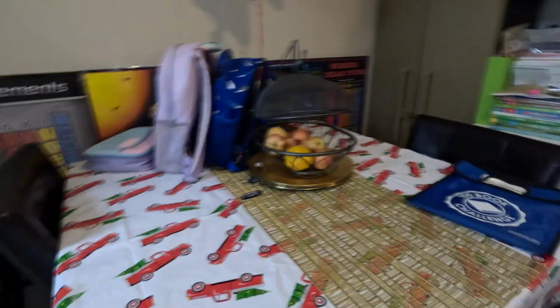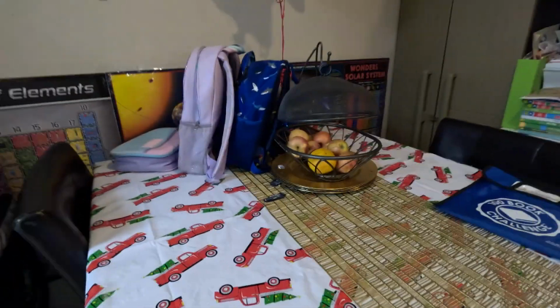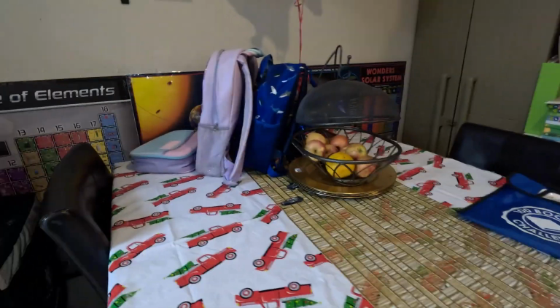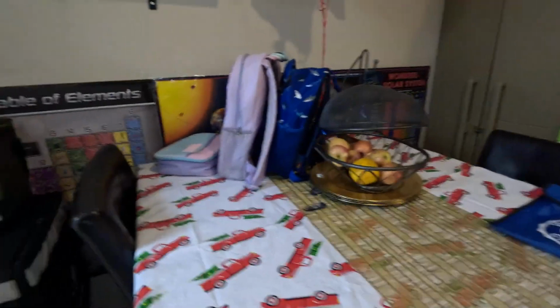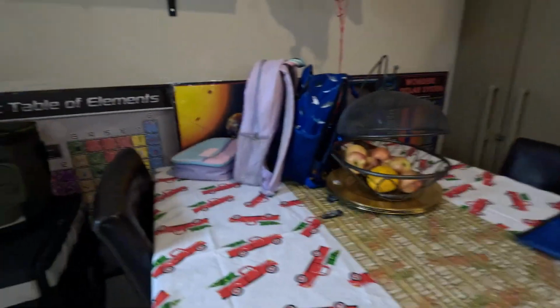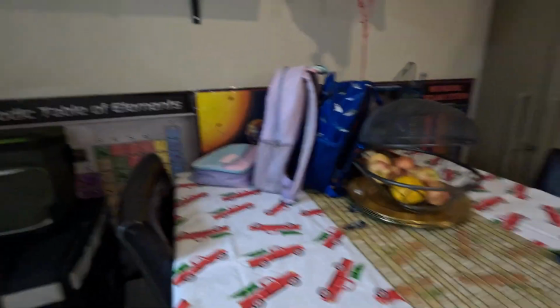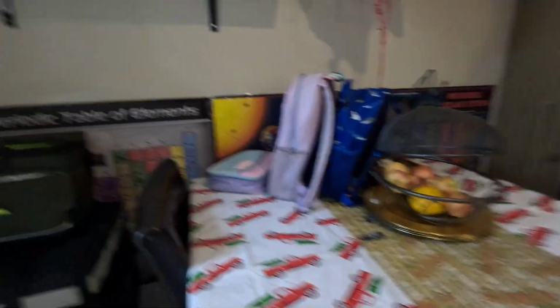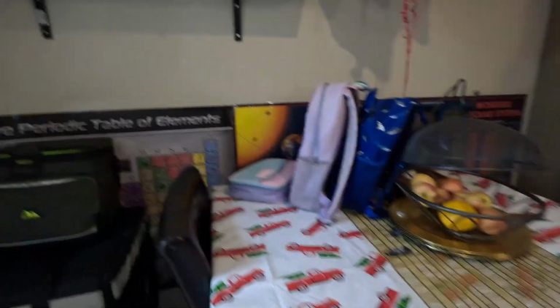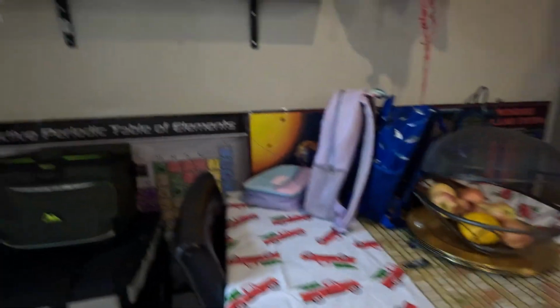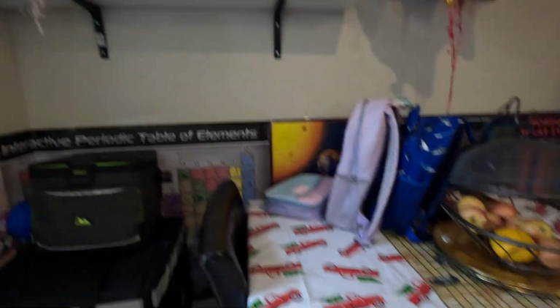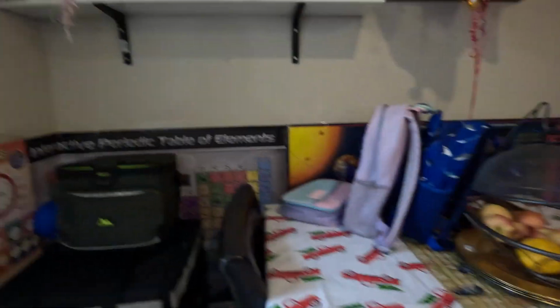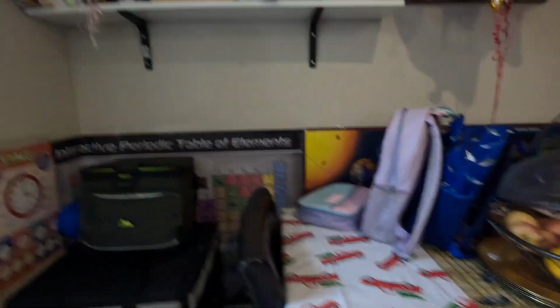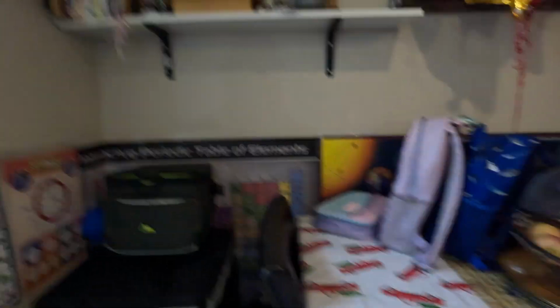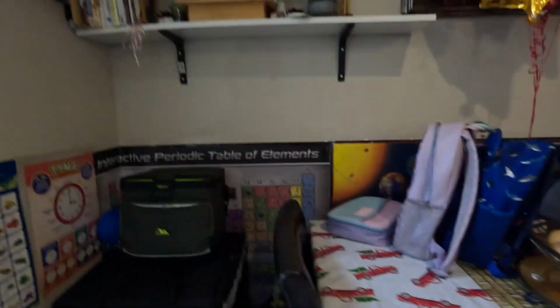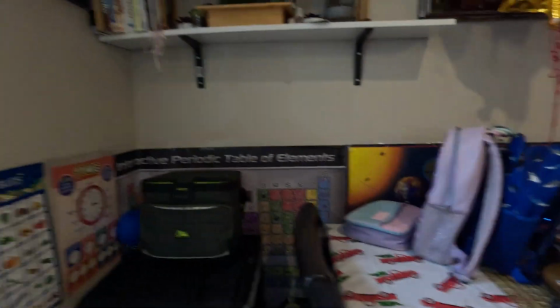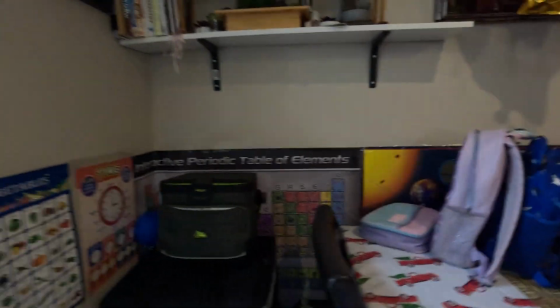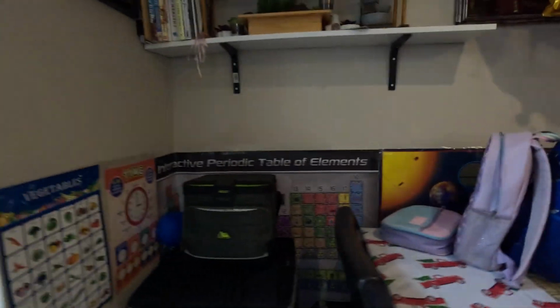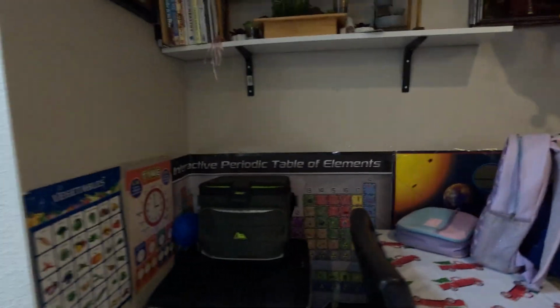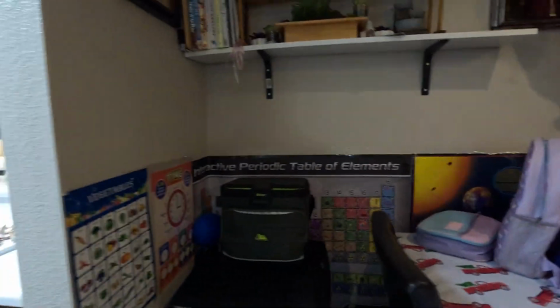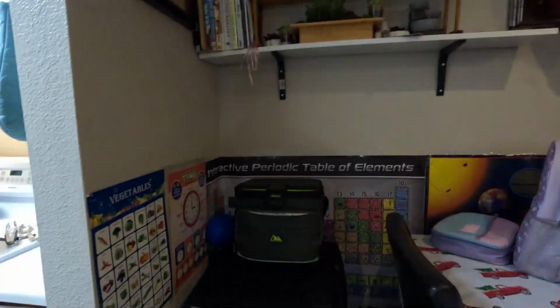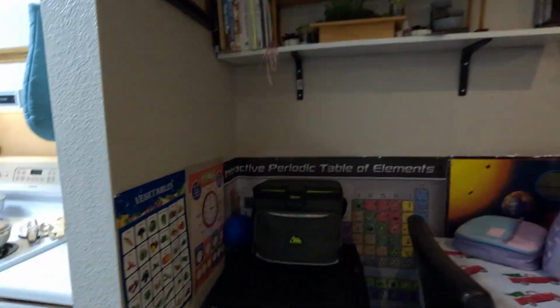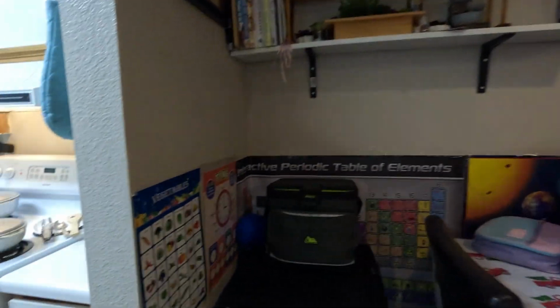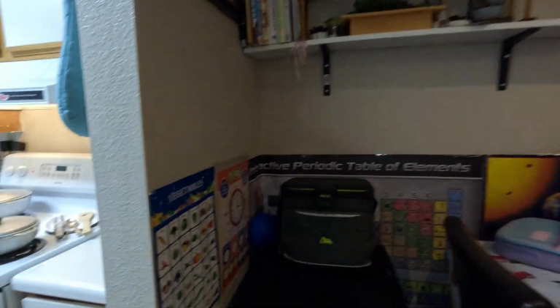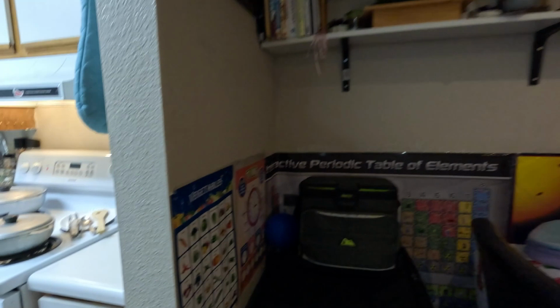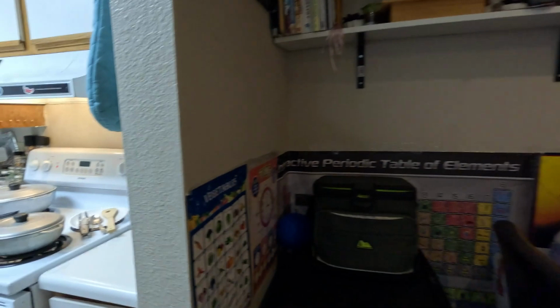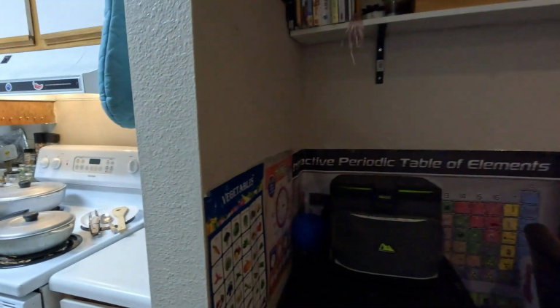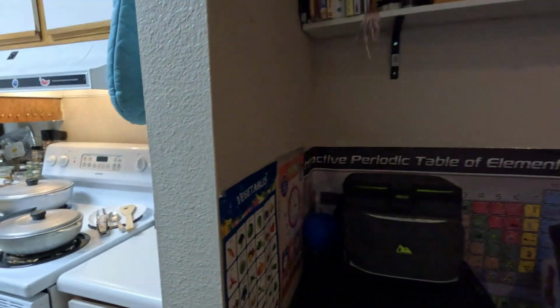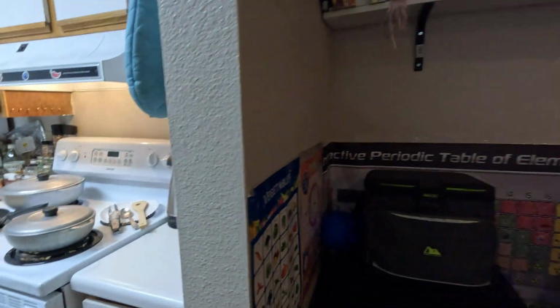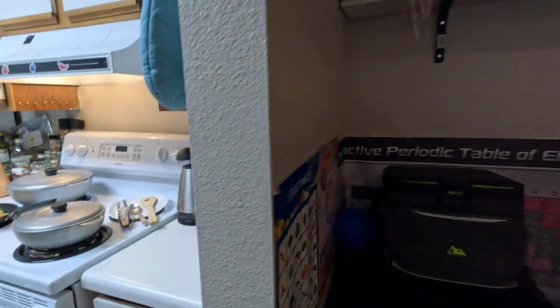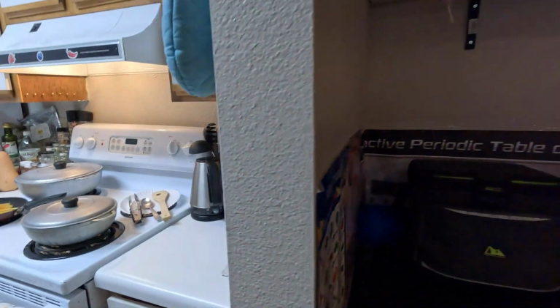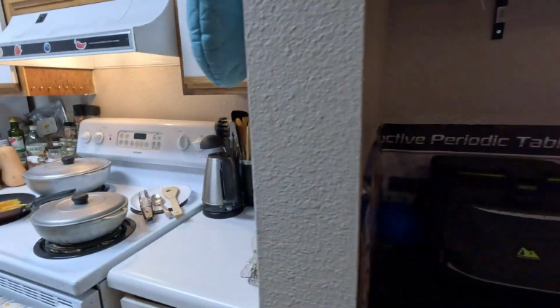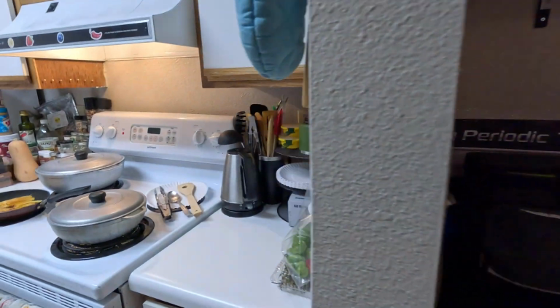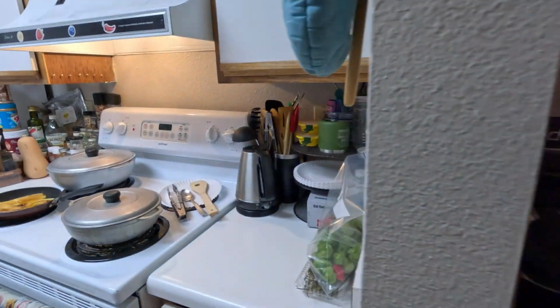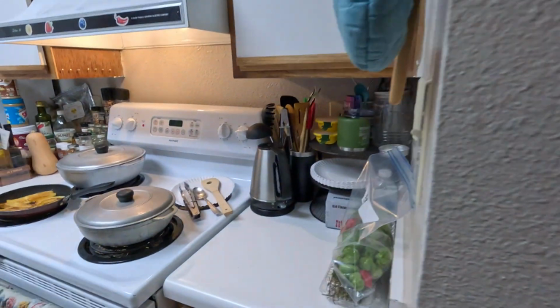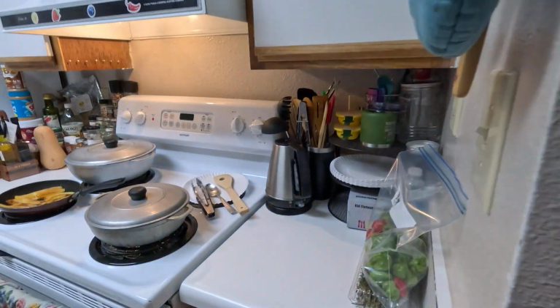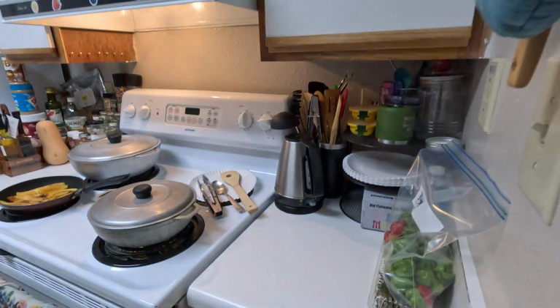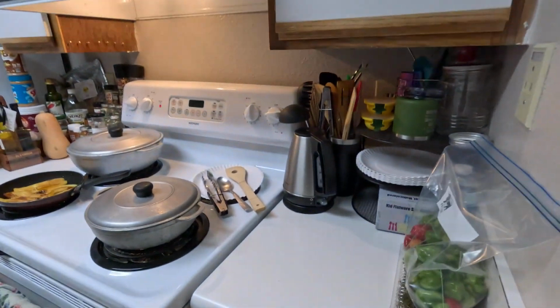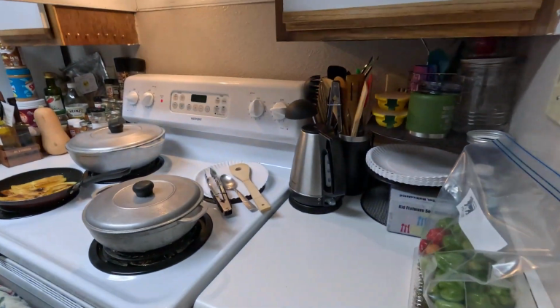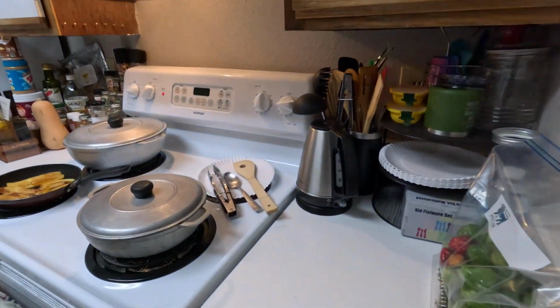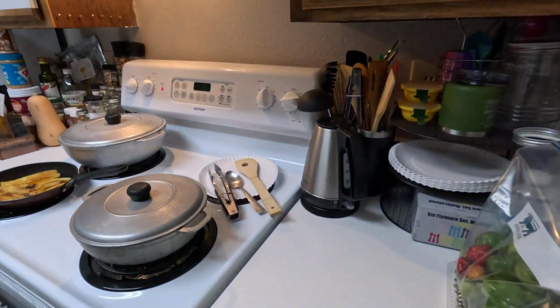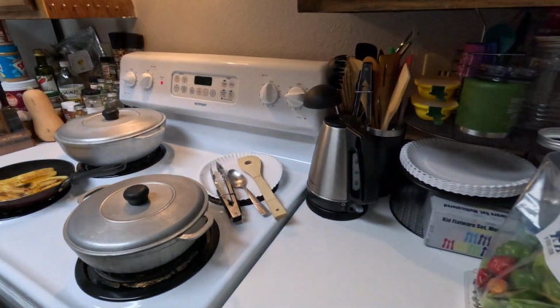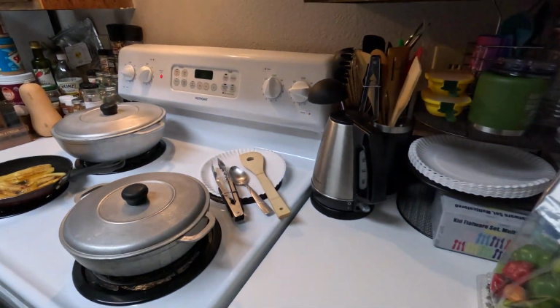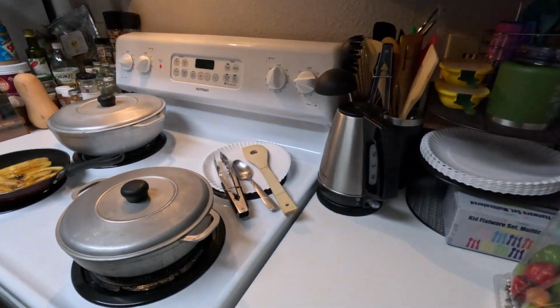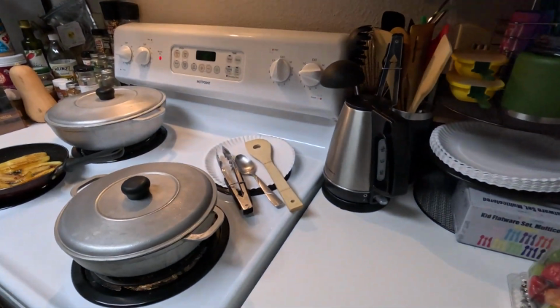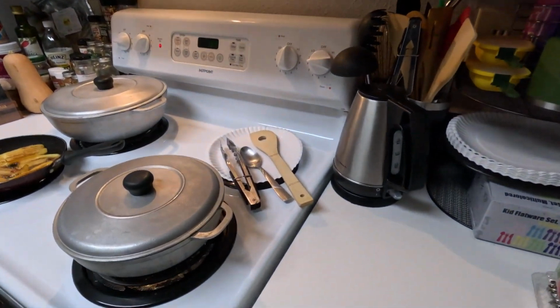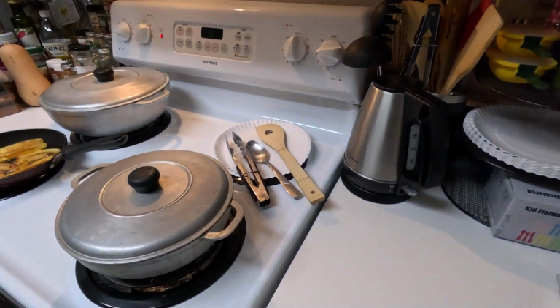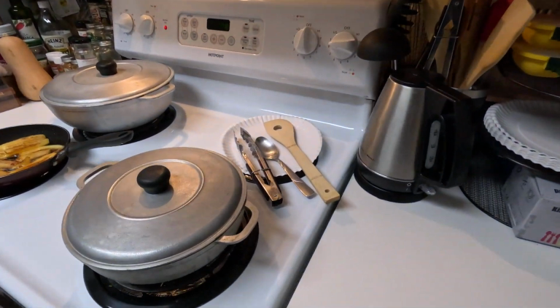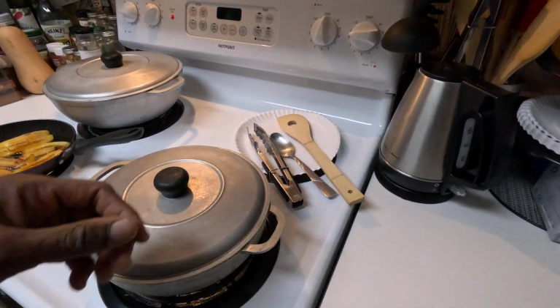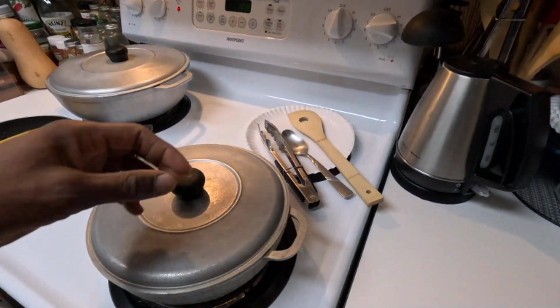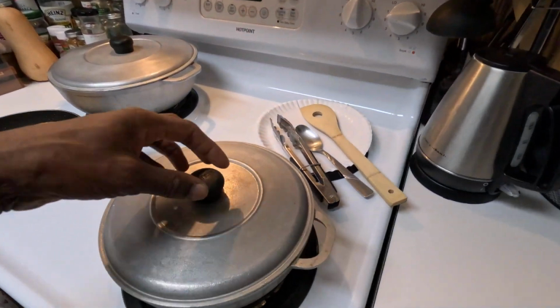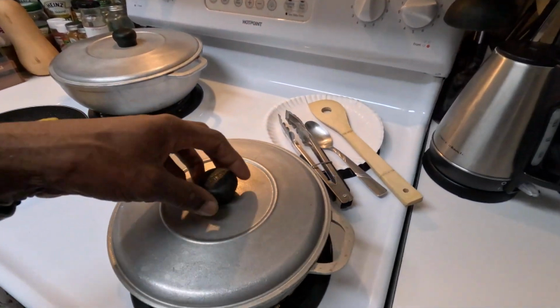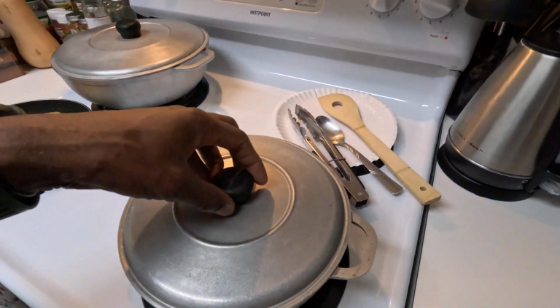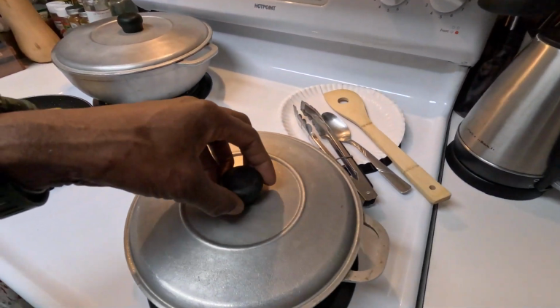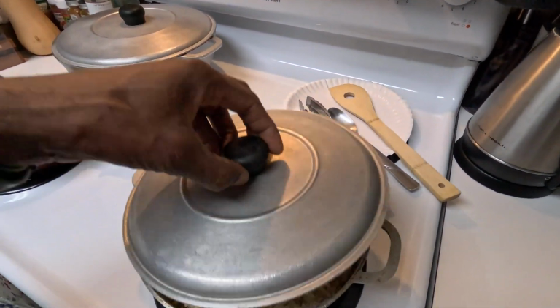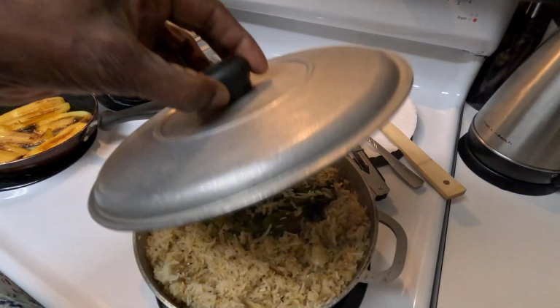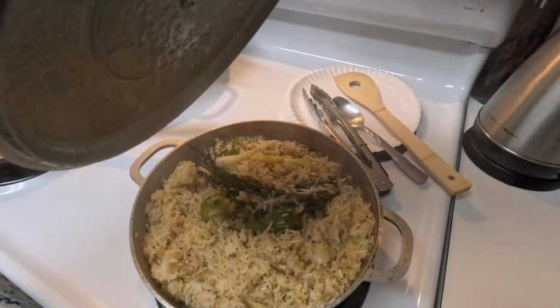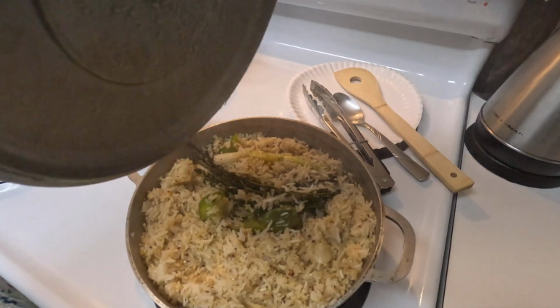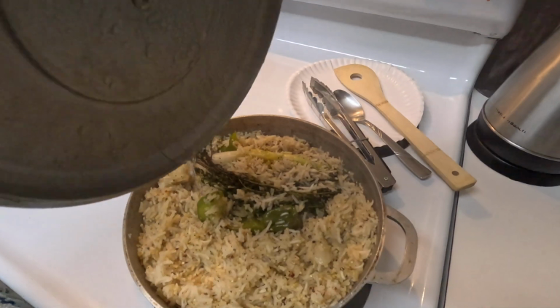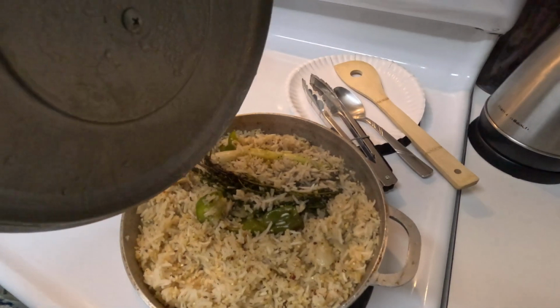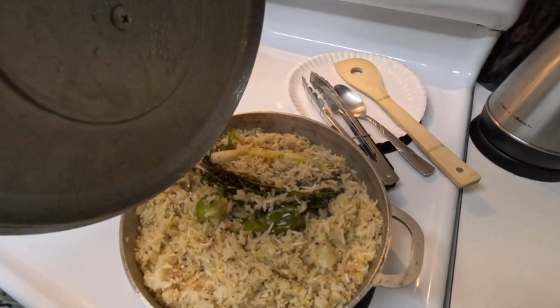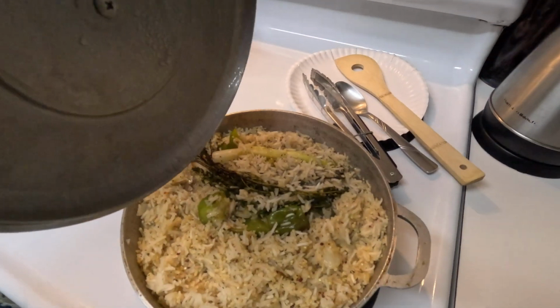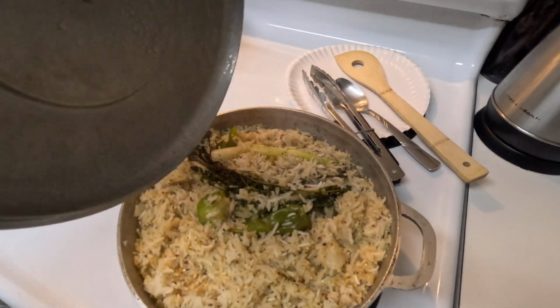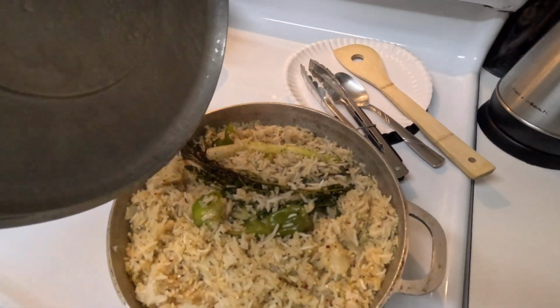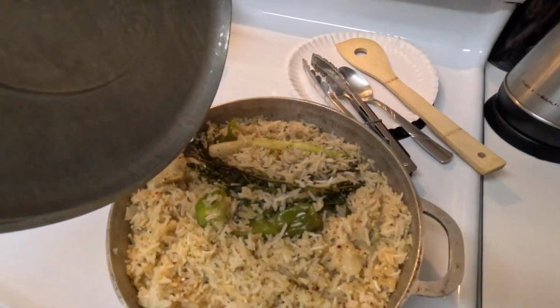We're just gonna show y'all a little bit of what we are cooking up in this kitchen on this beautiful Monday. Let's take a look.